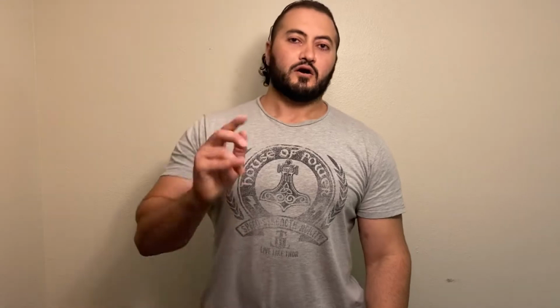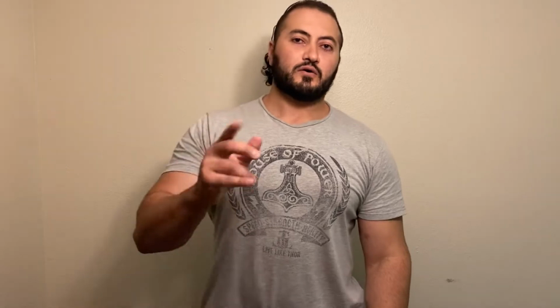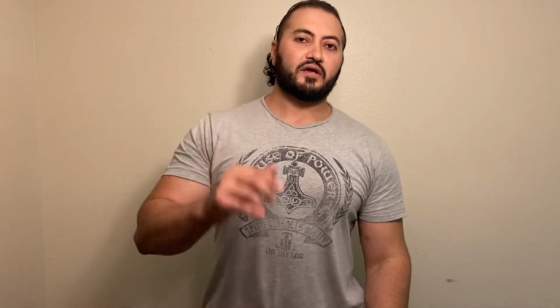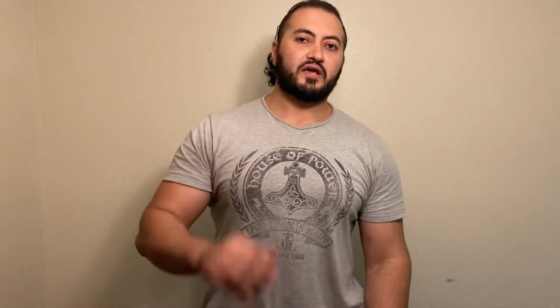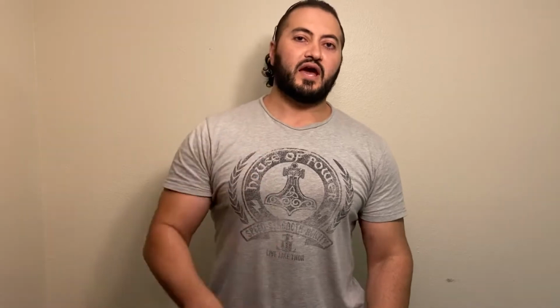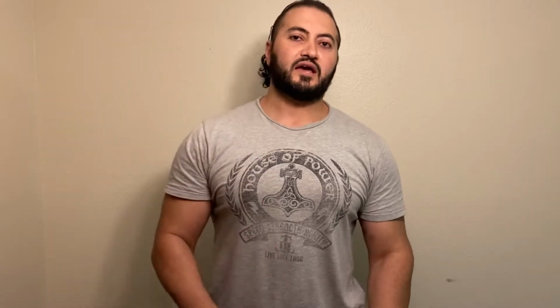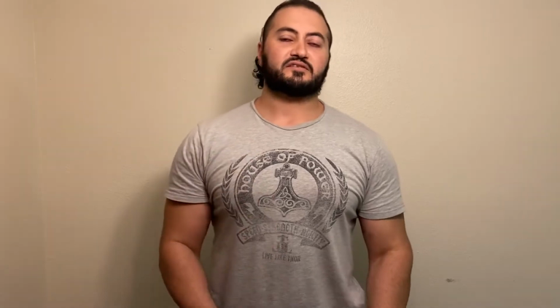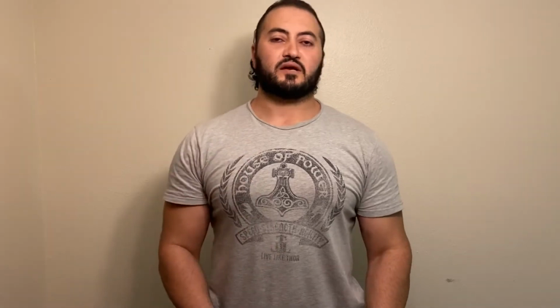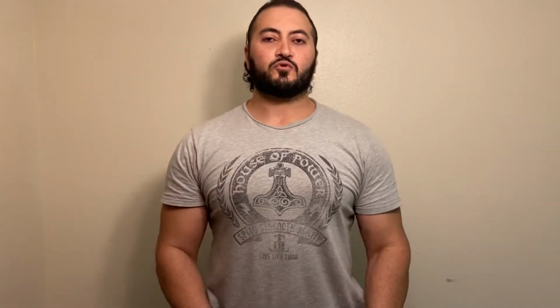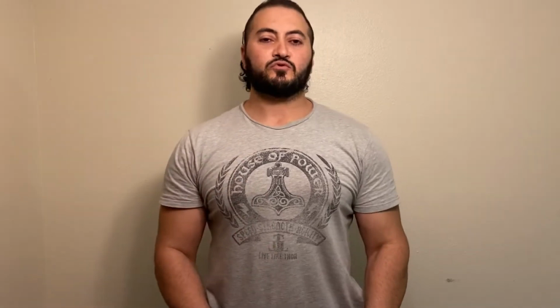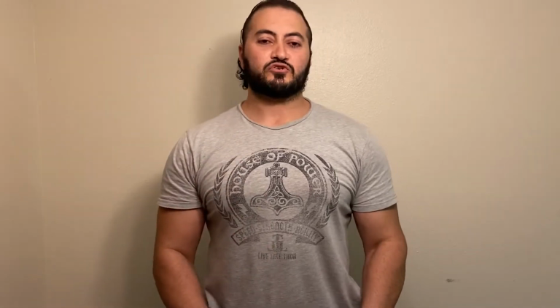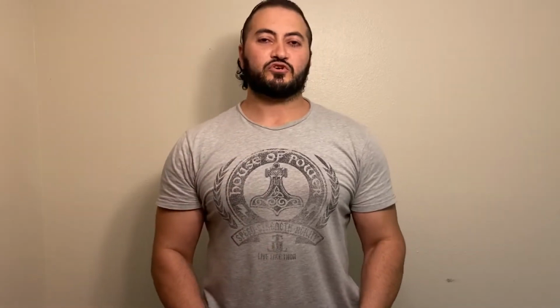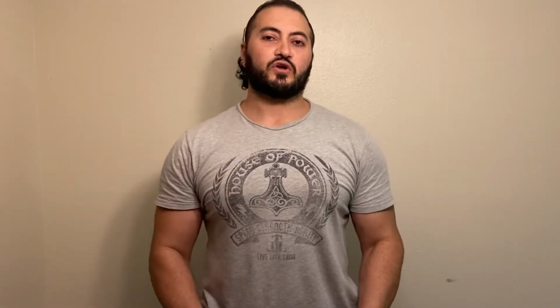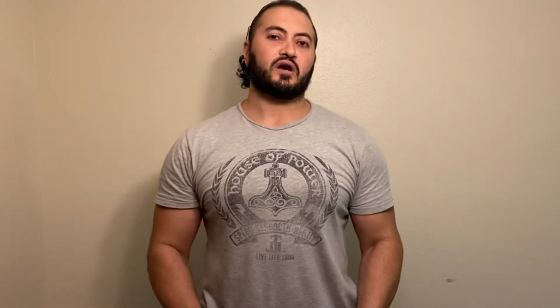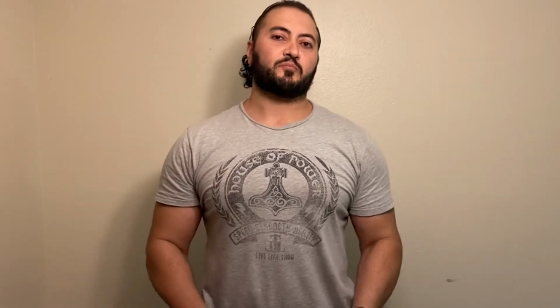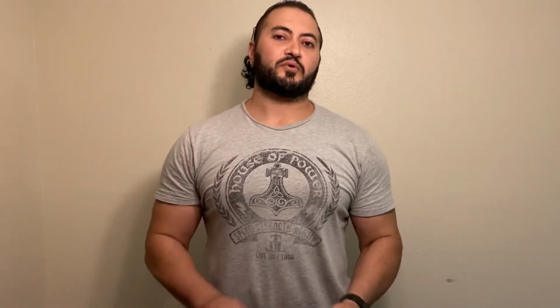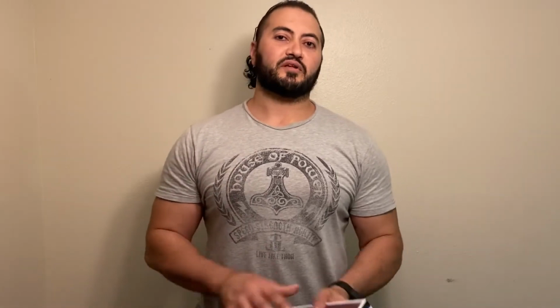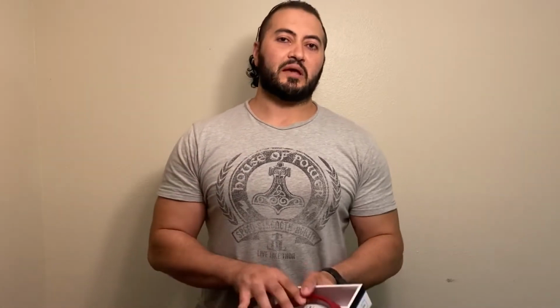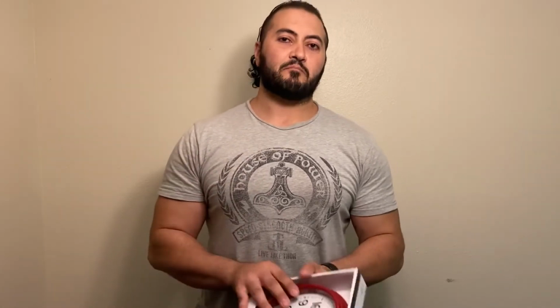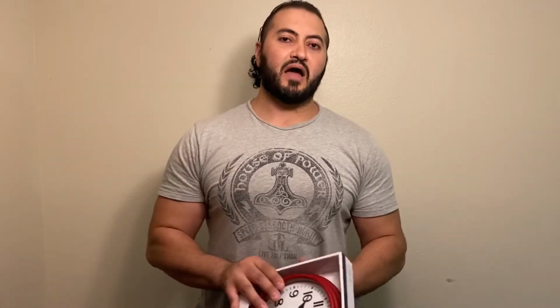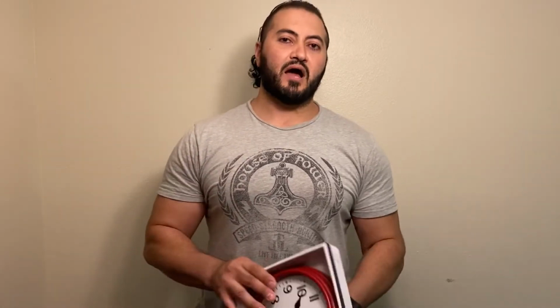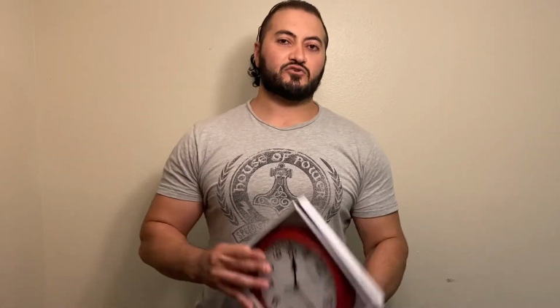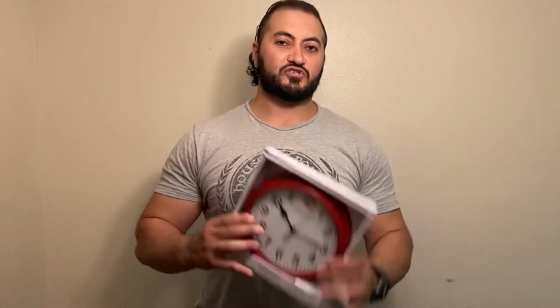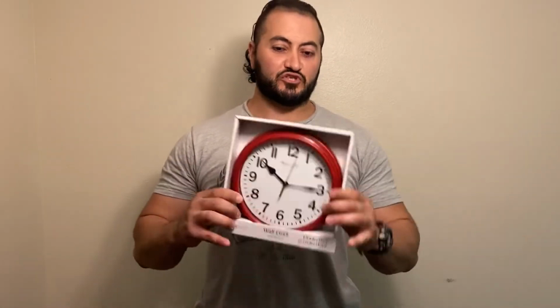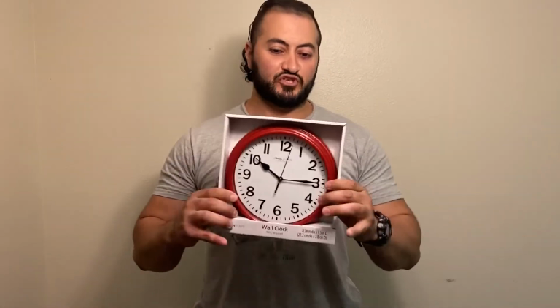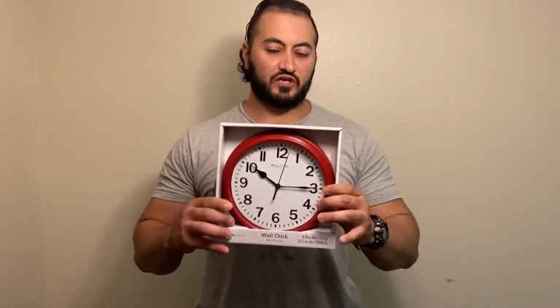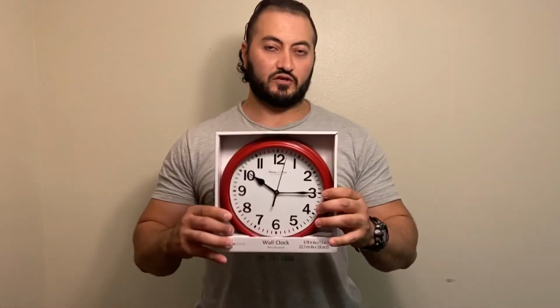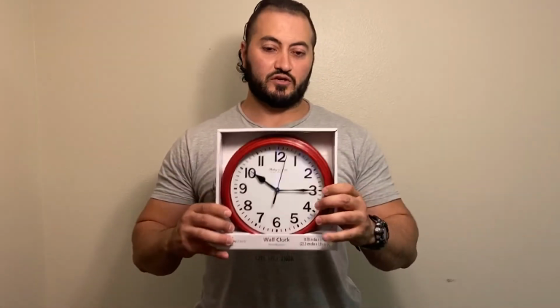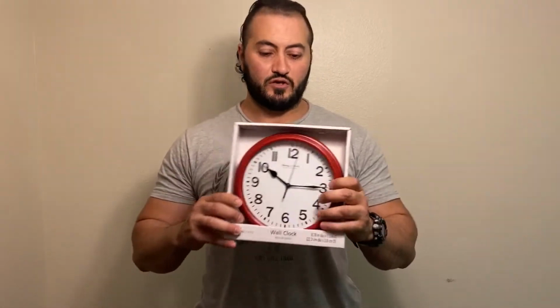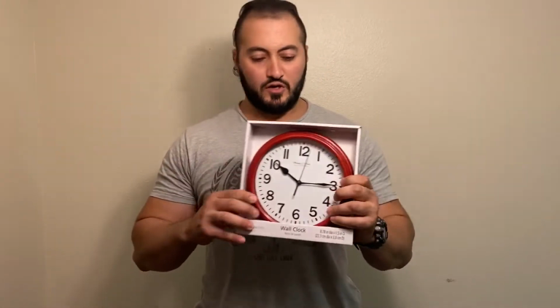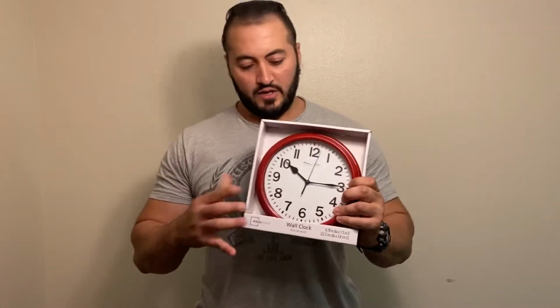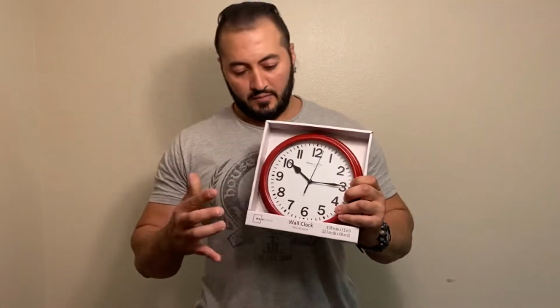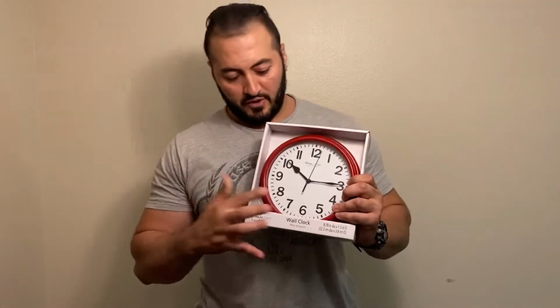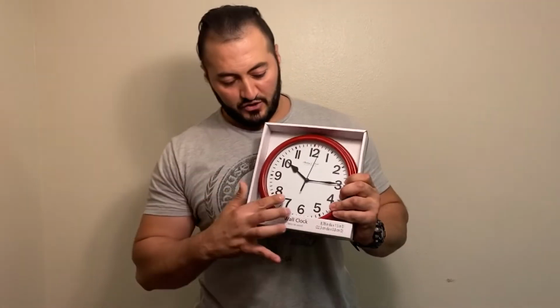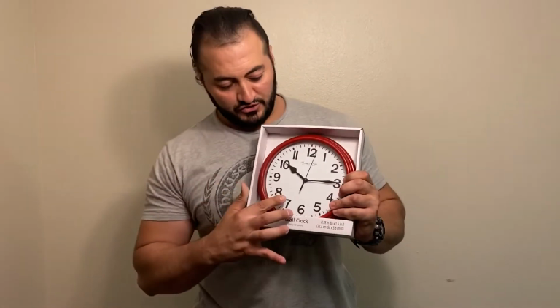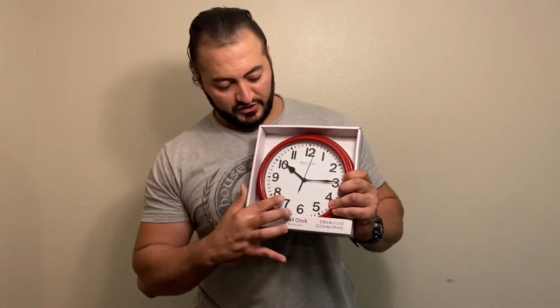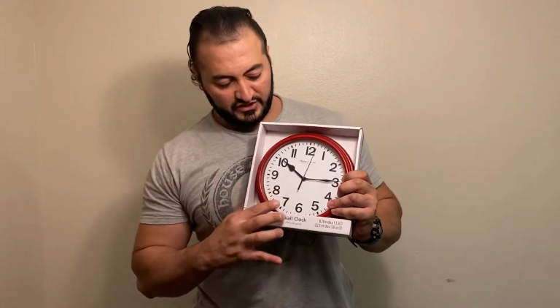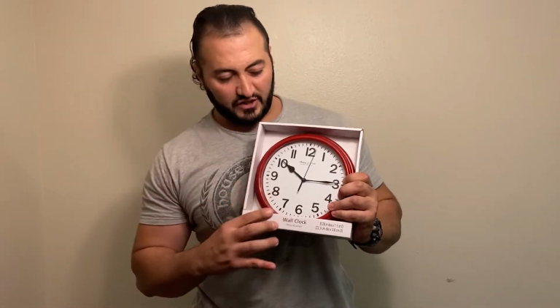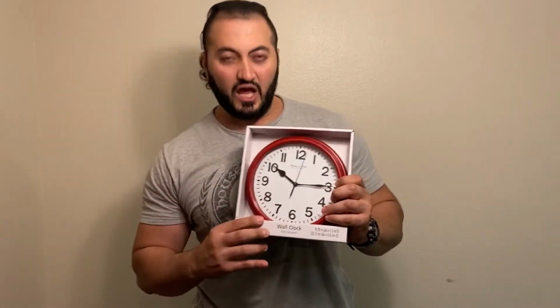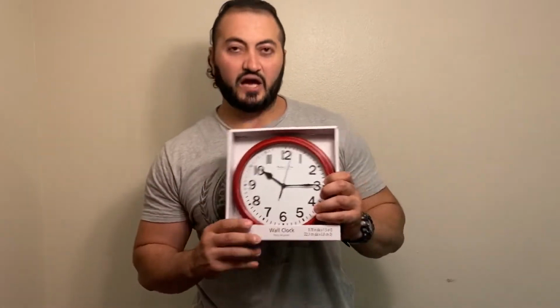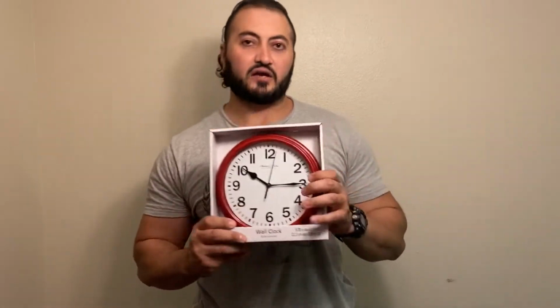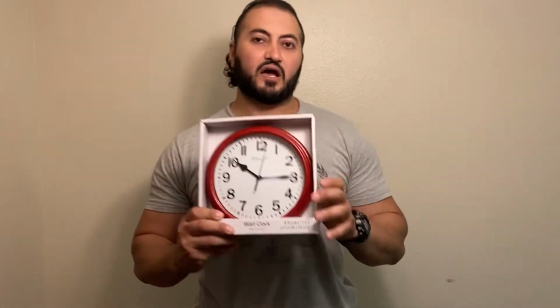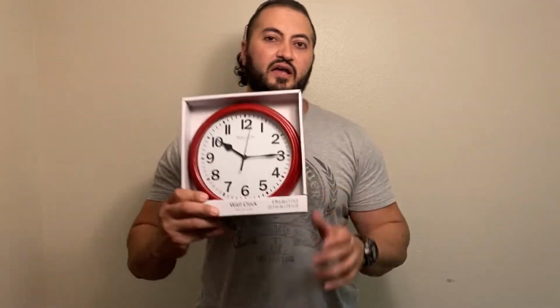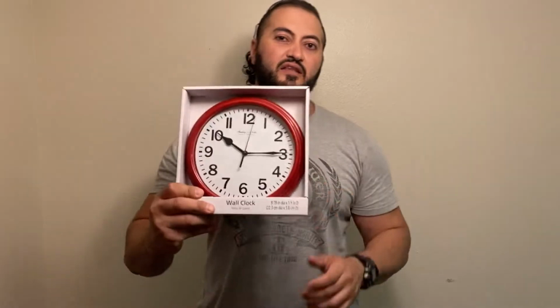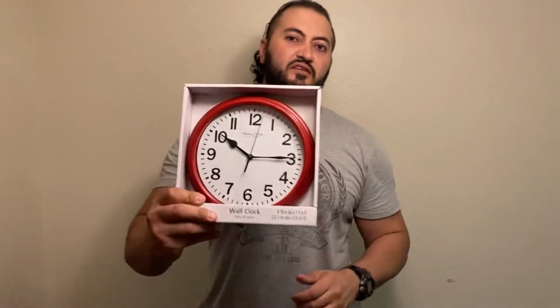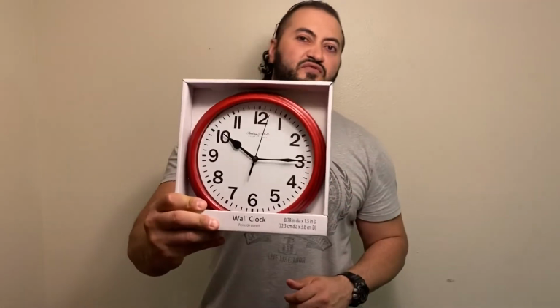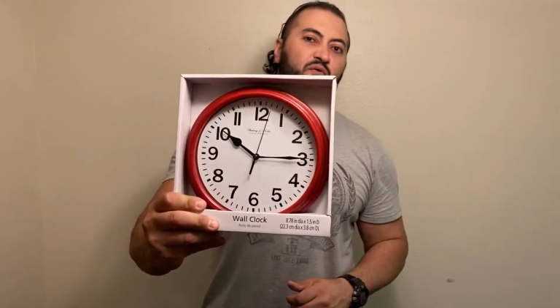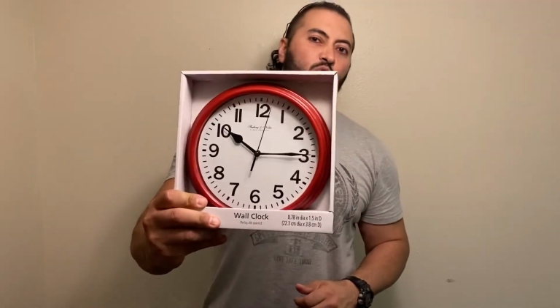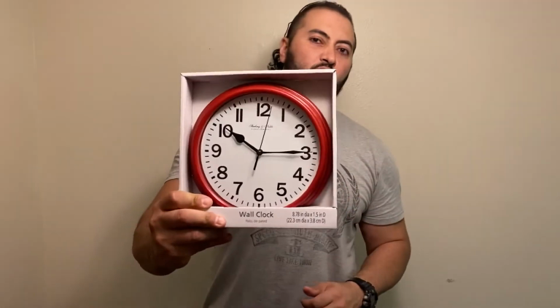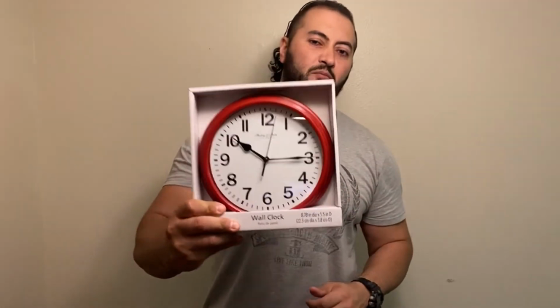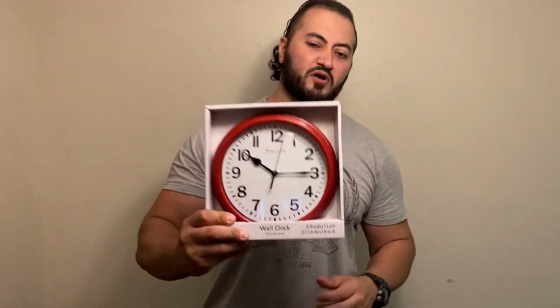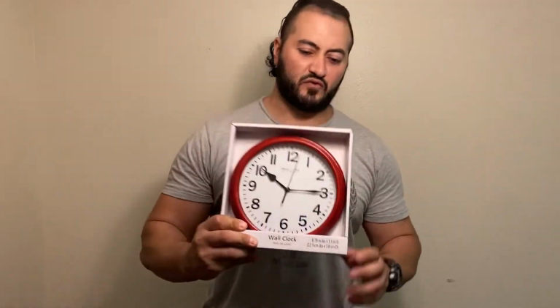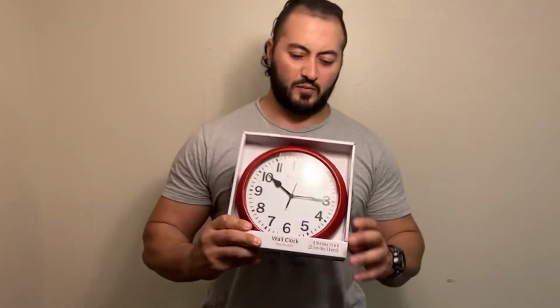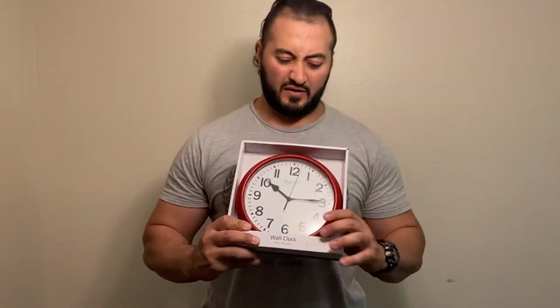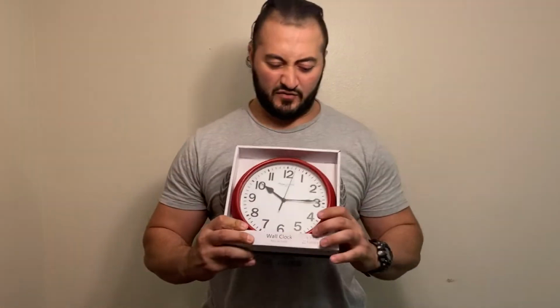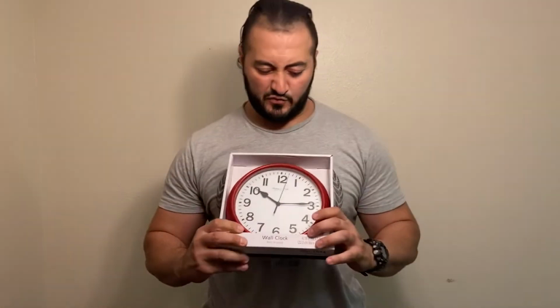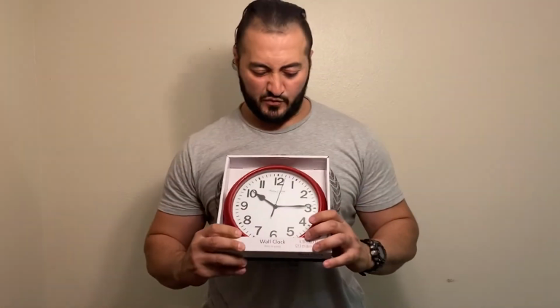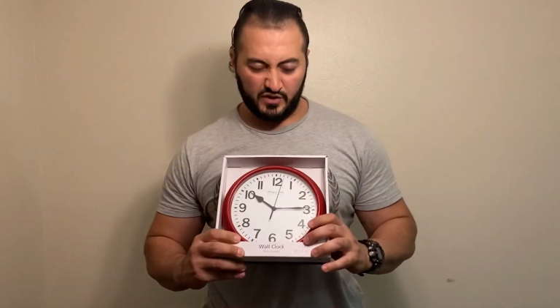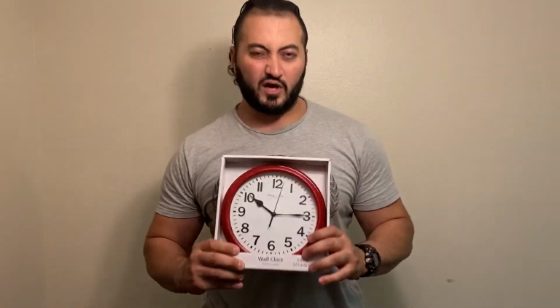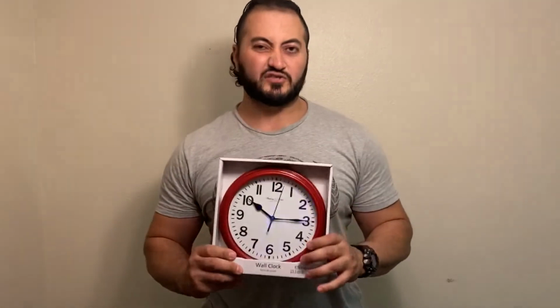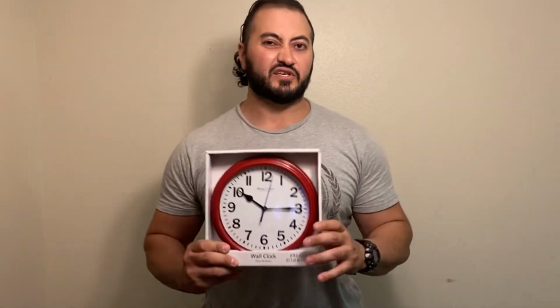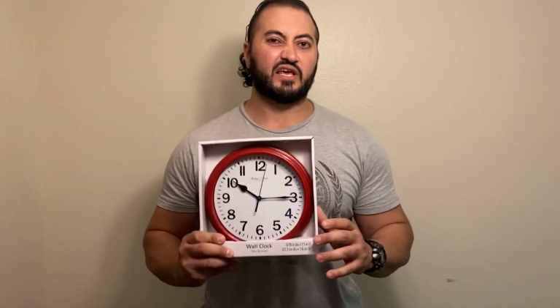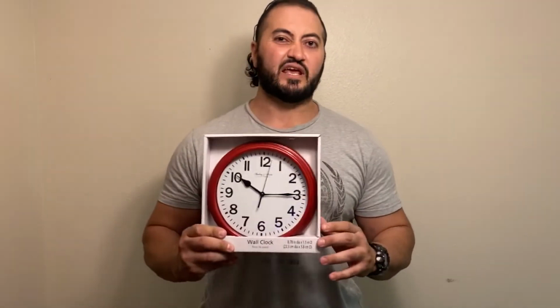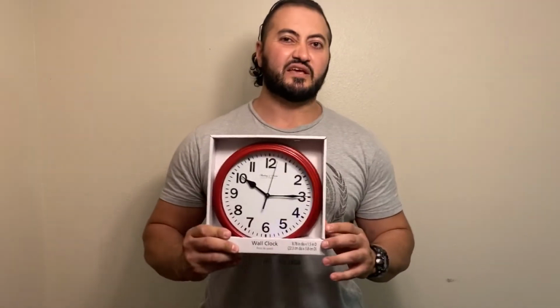Alright guys, I'm going to show you how to build a mouse jiggler by using this clock. I got this from Walmart for about $3.88.